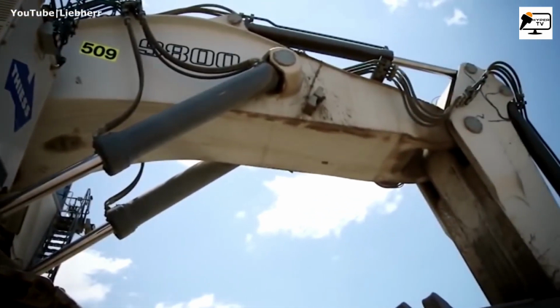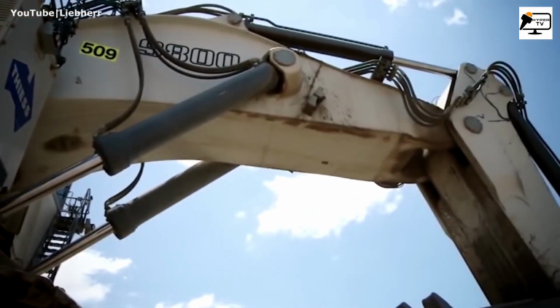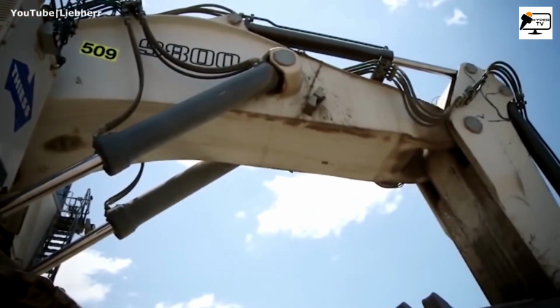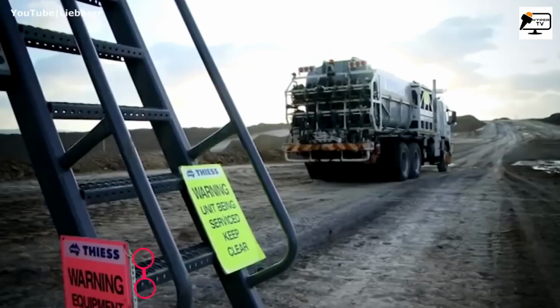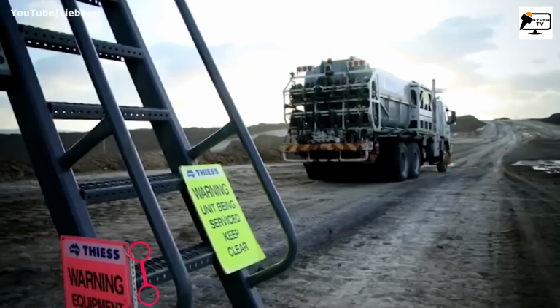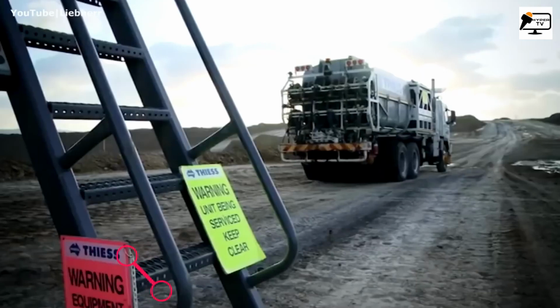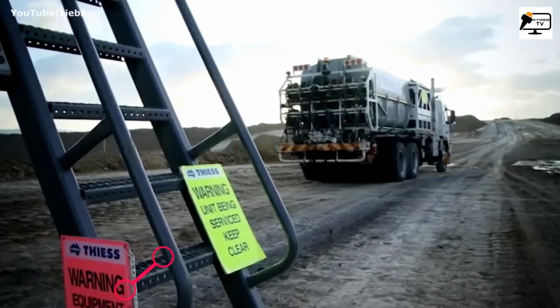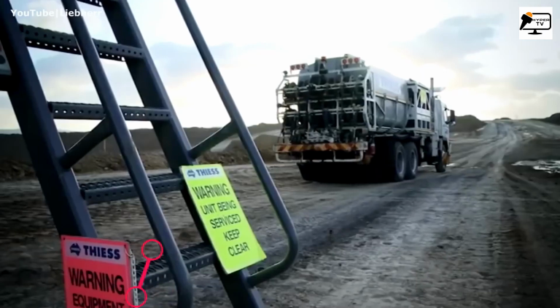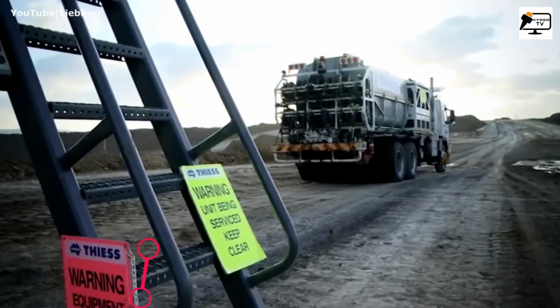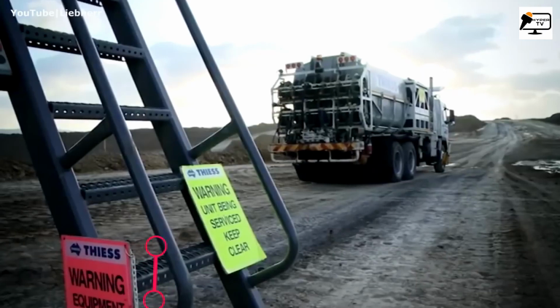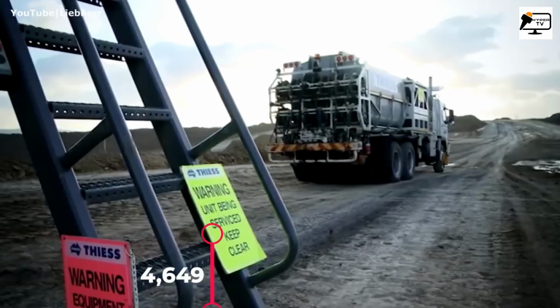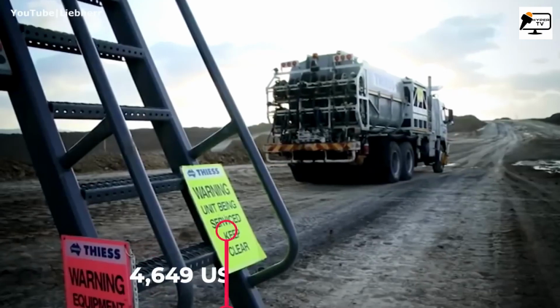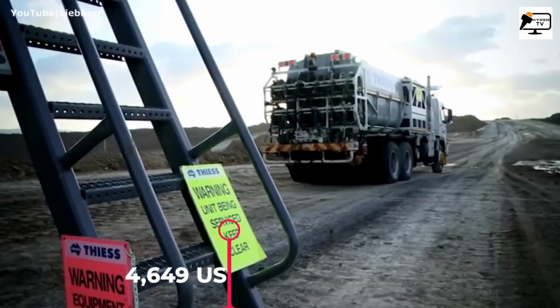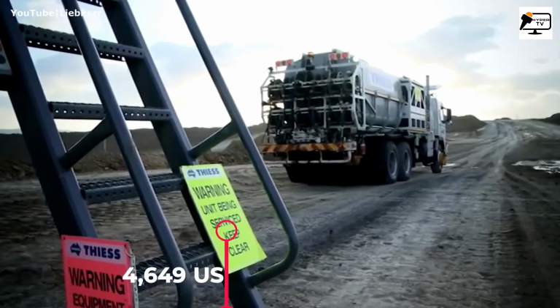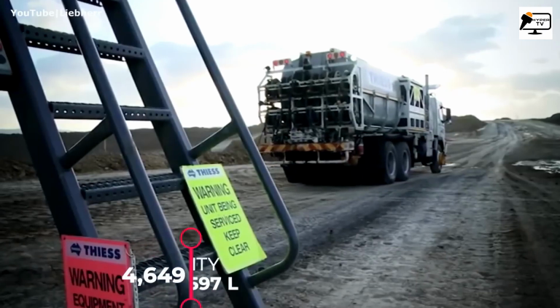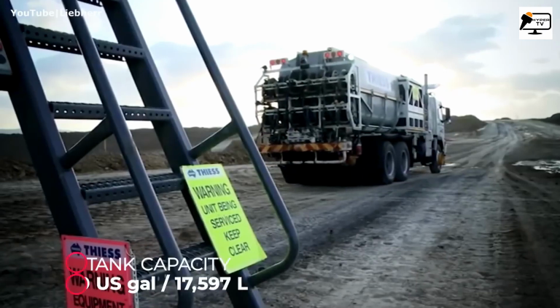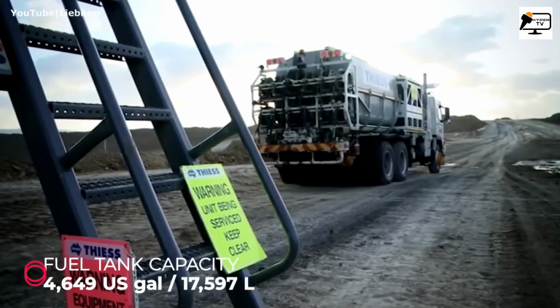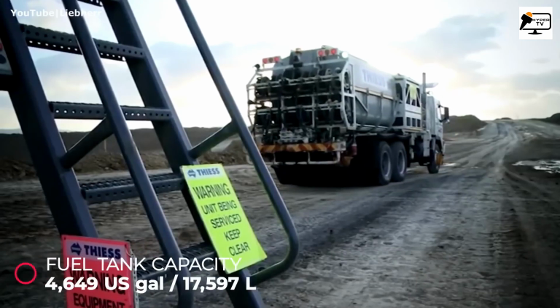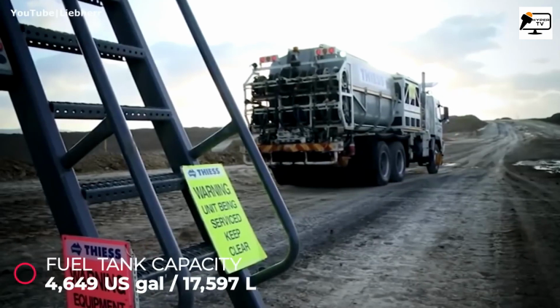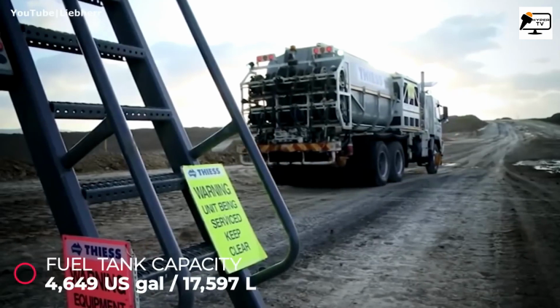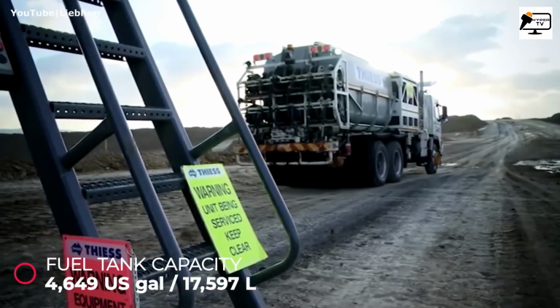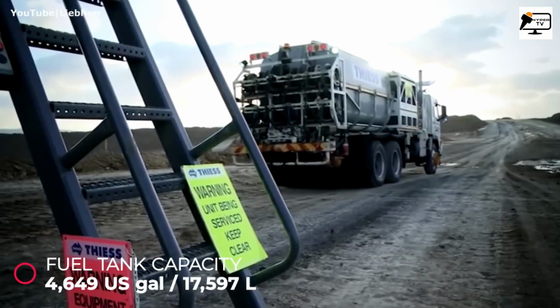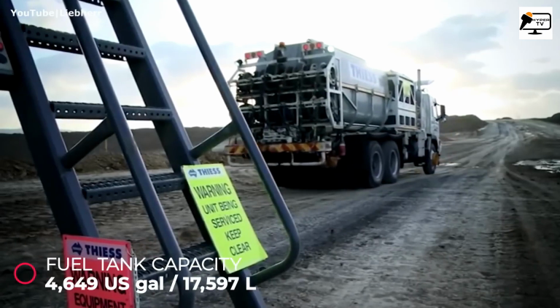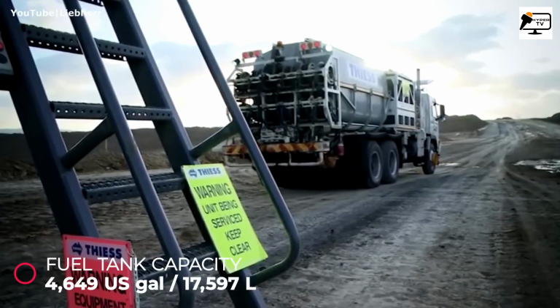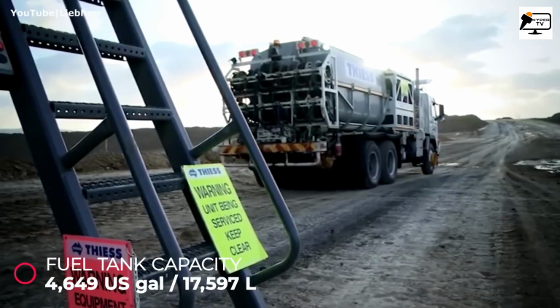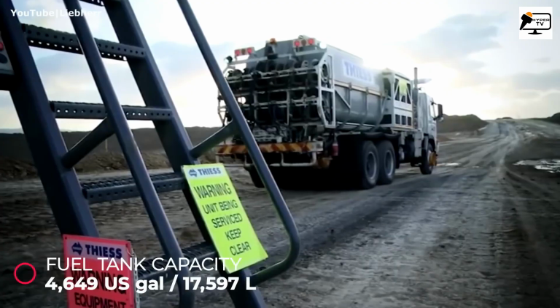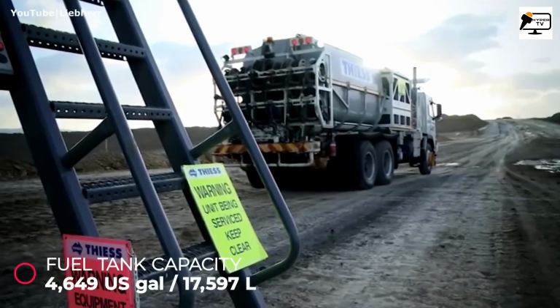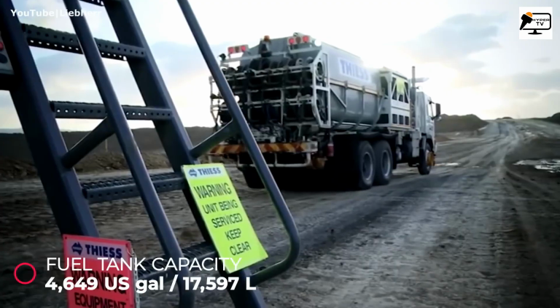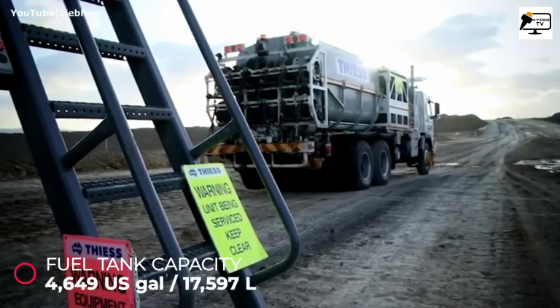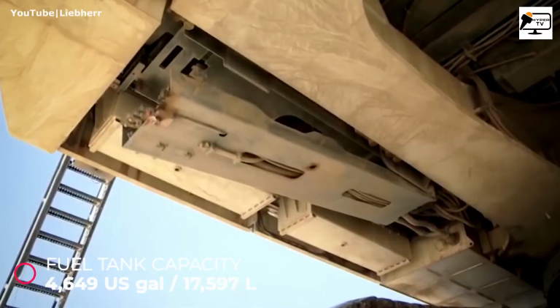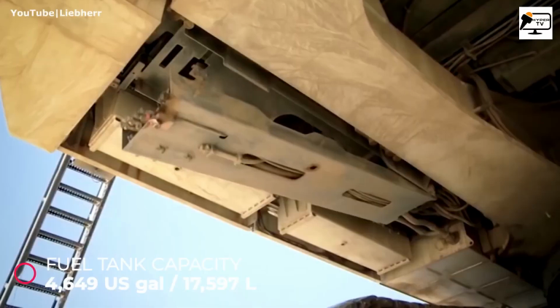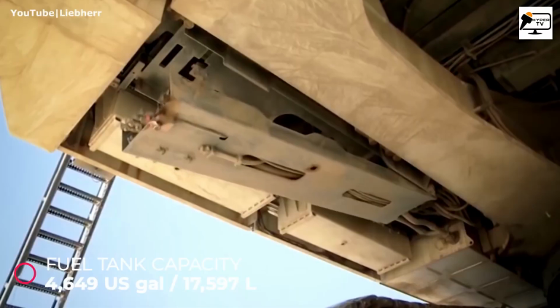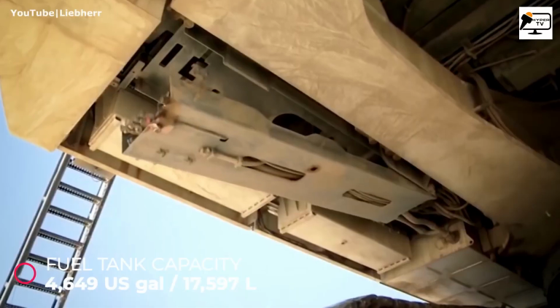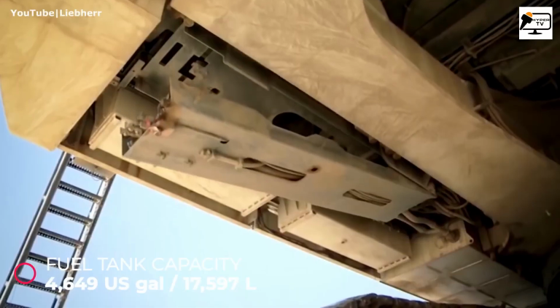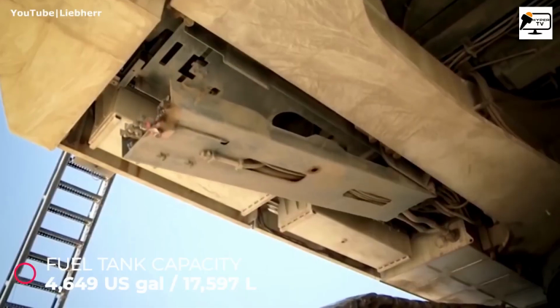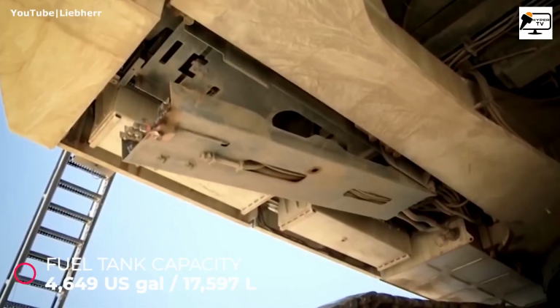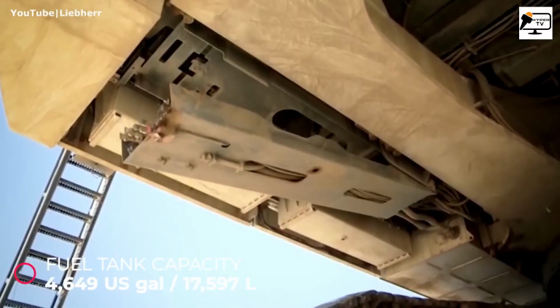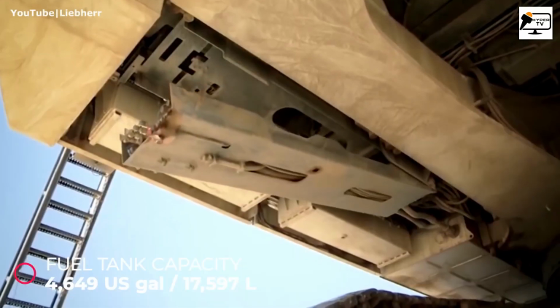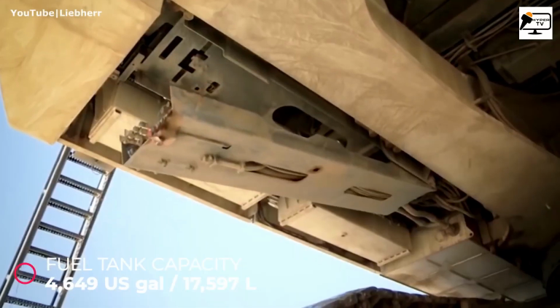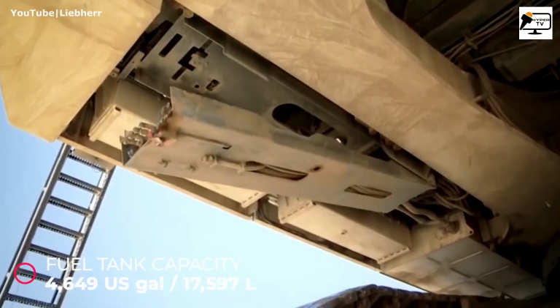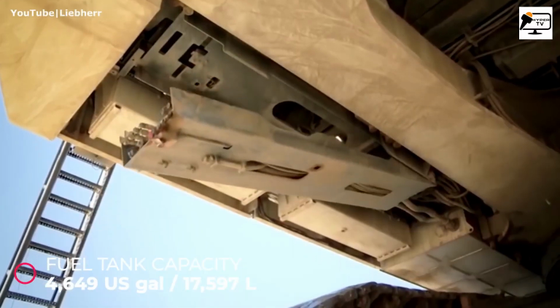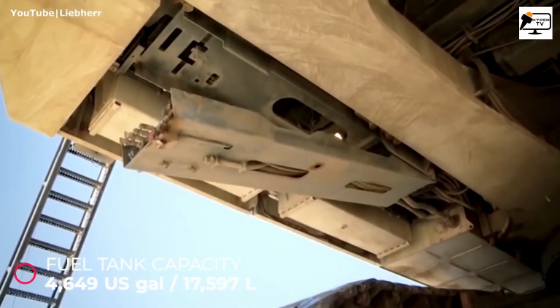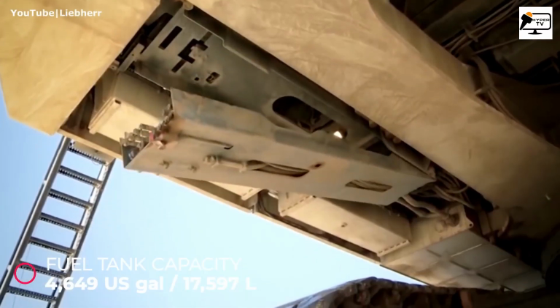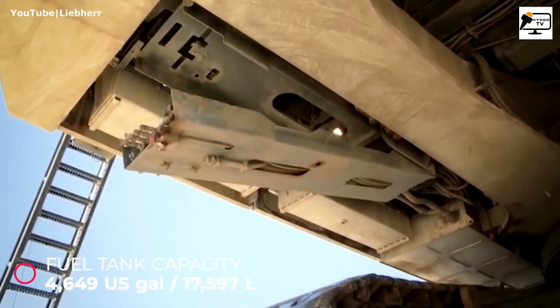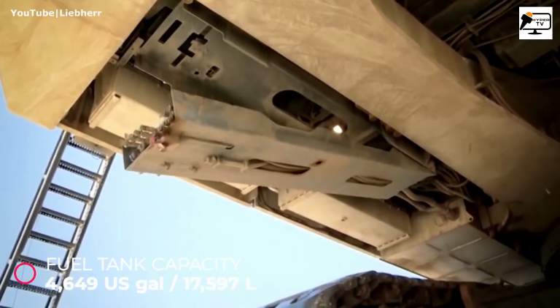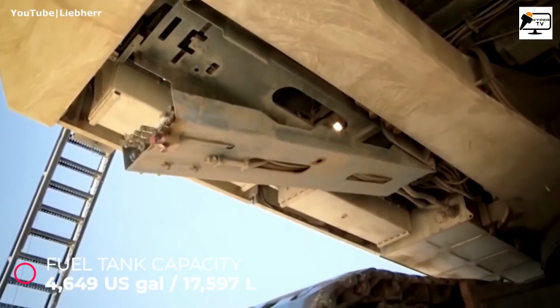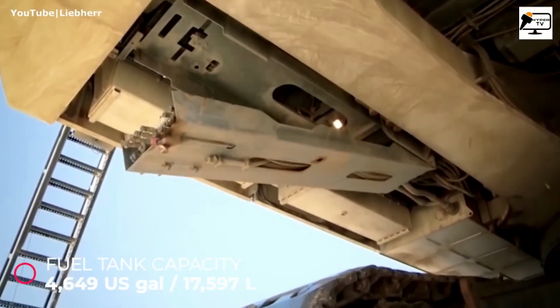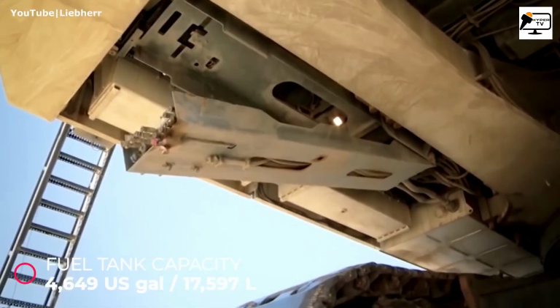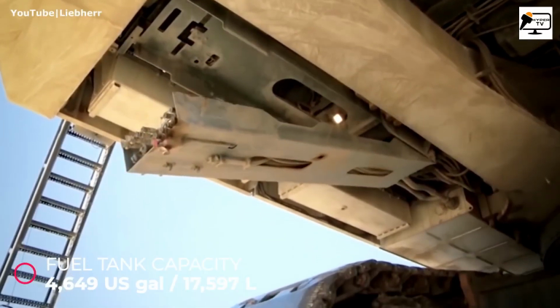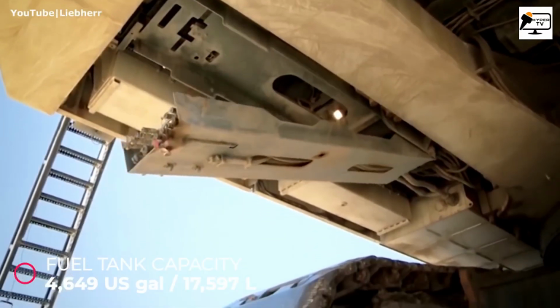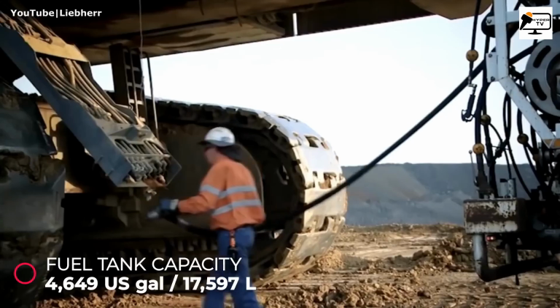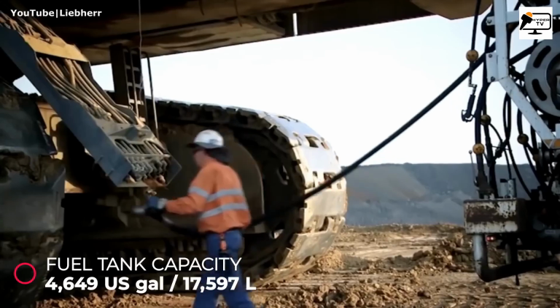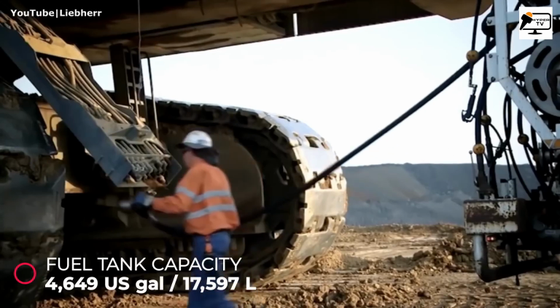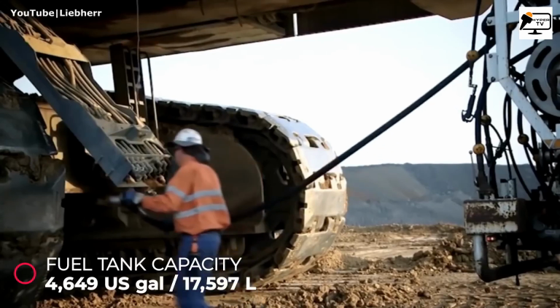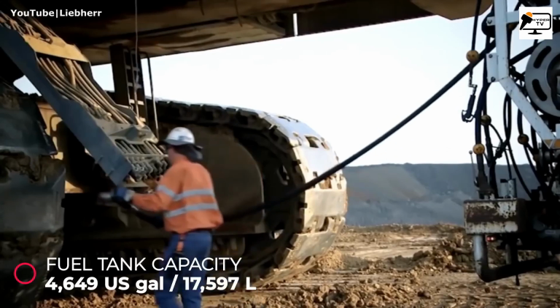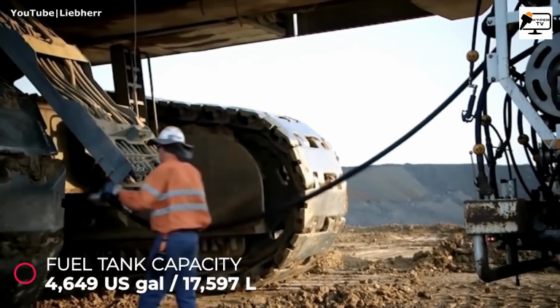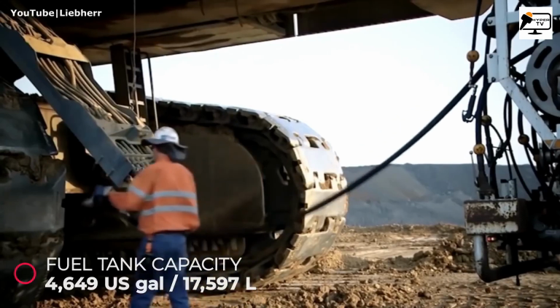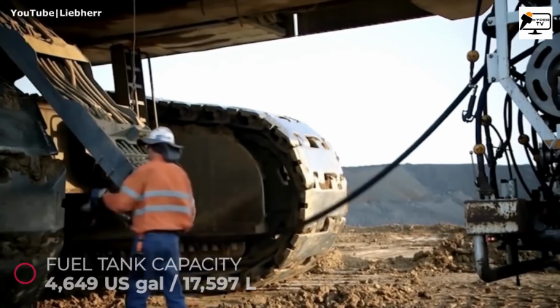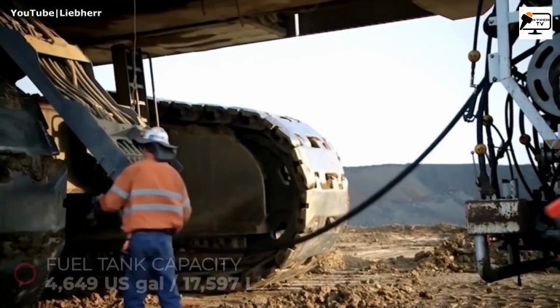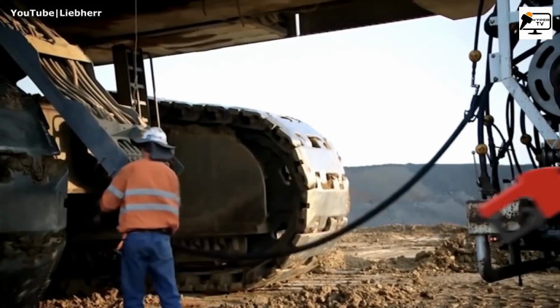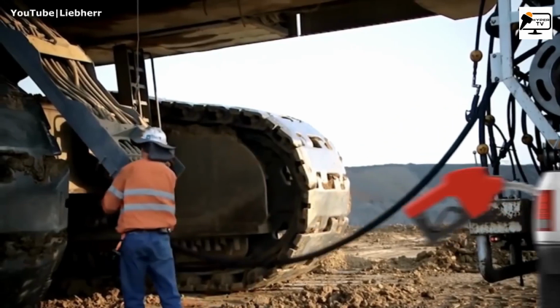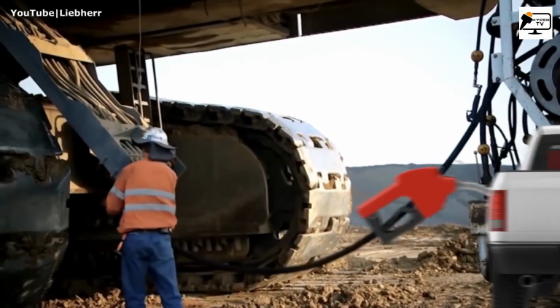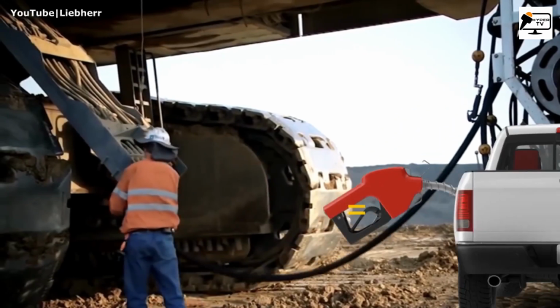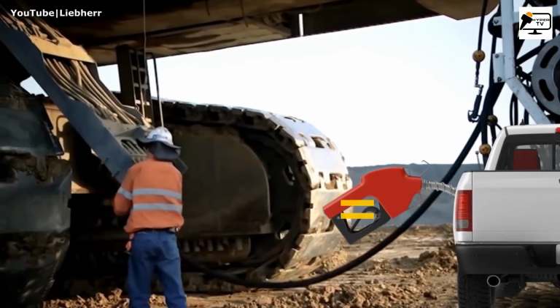Its fuel tank holds an impressive 4,649 gallons of diesel fuel, ensuring it can tackle massive mining tasks.